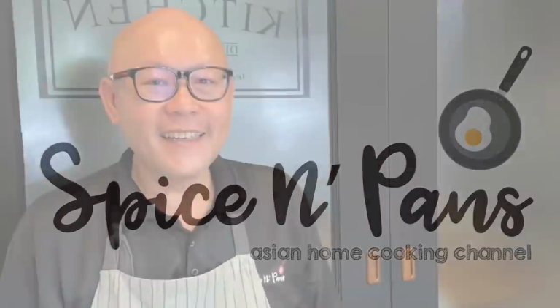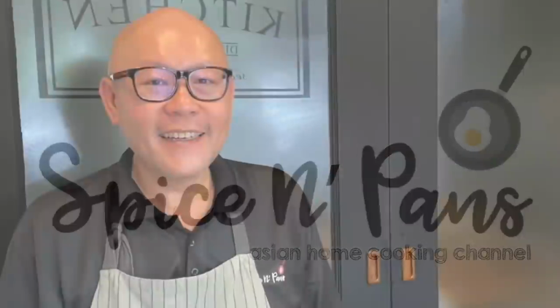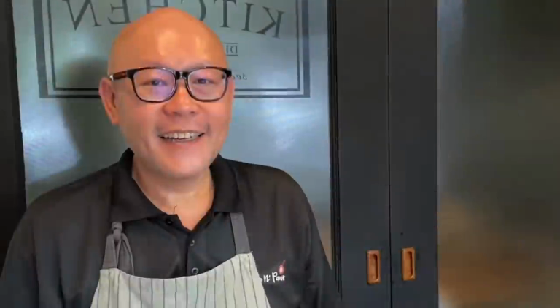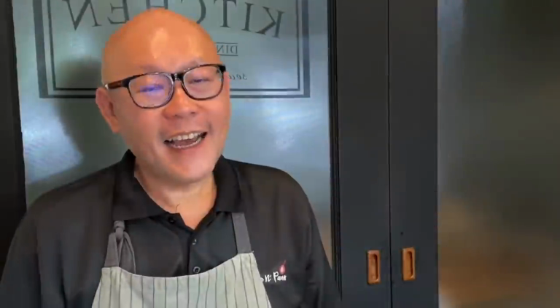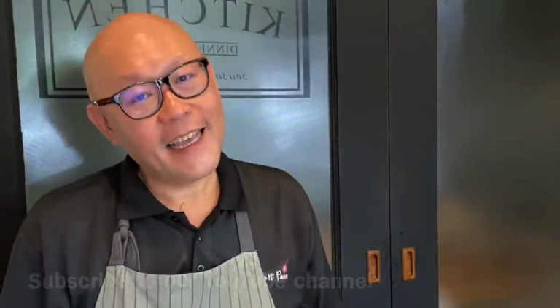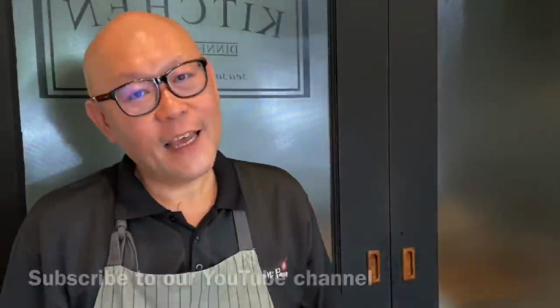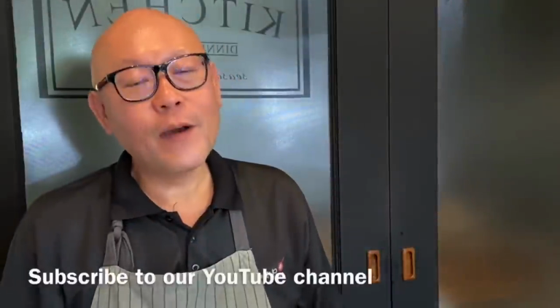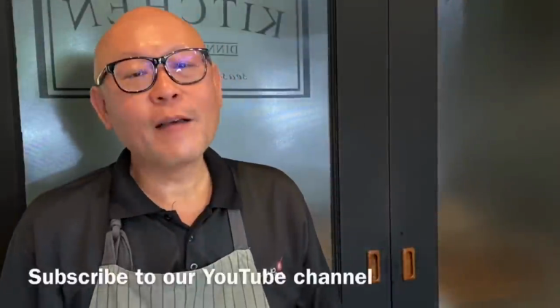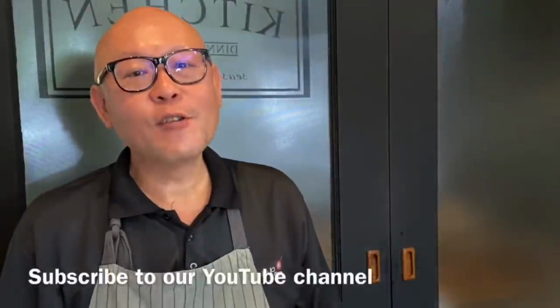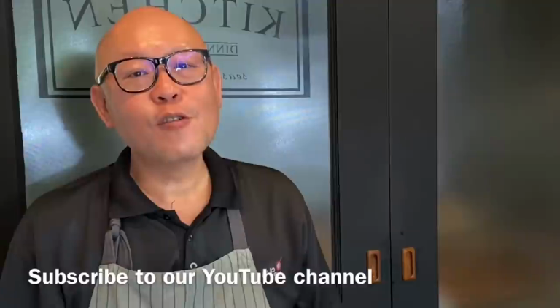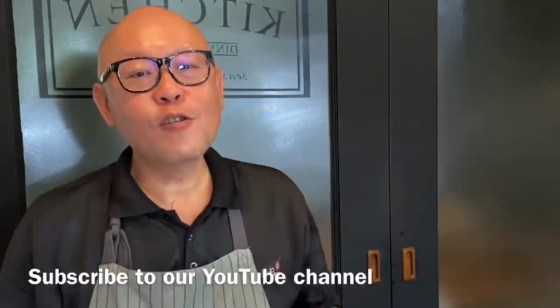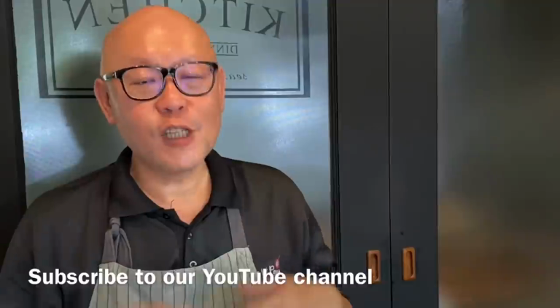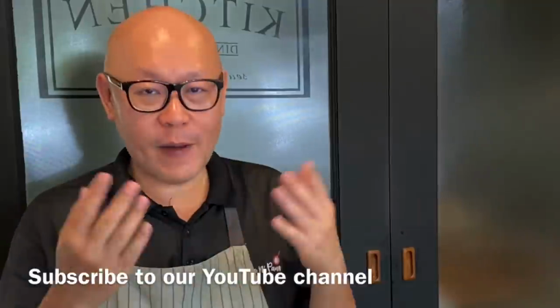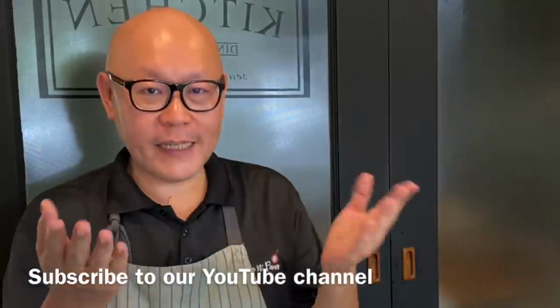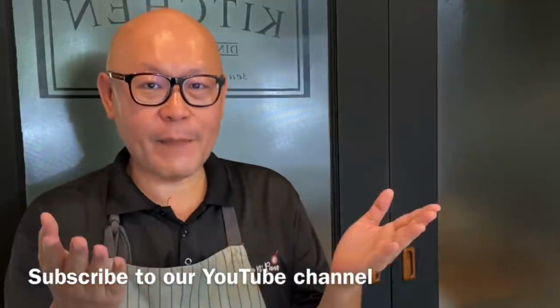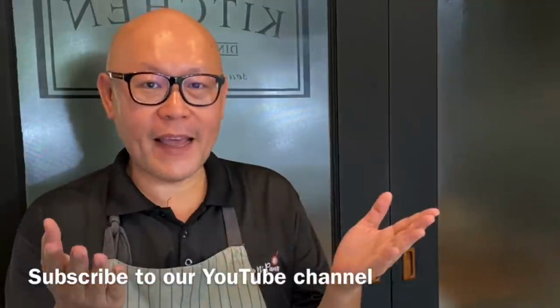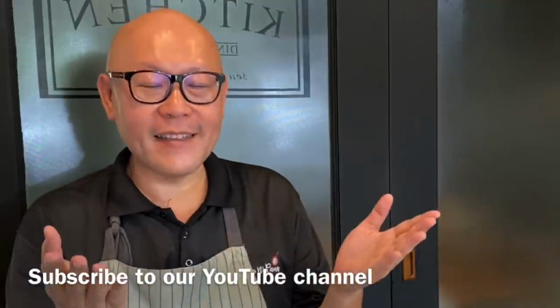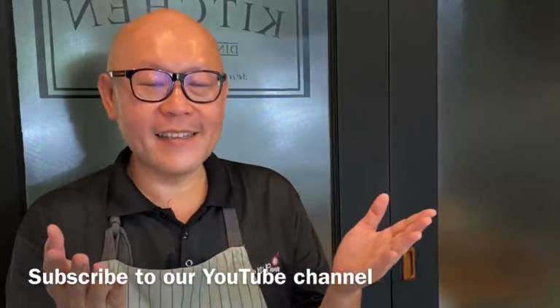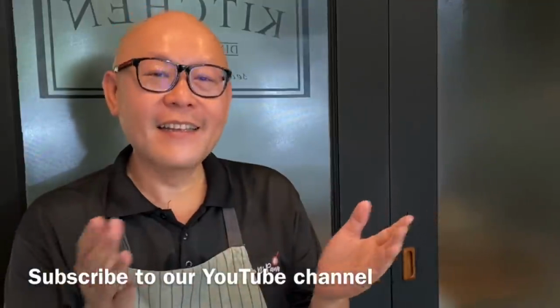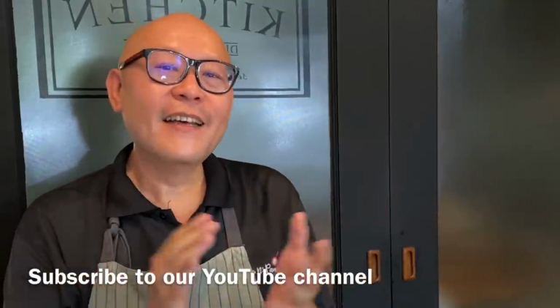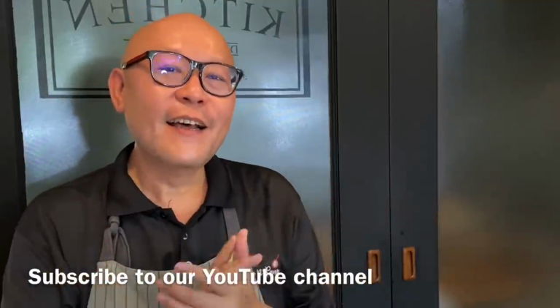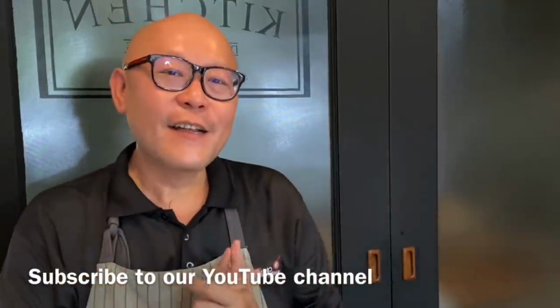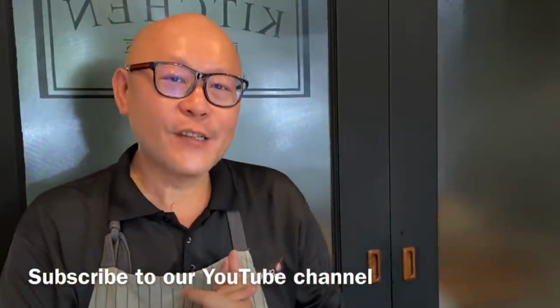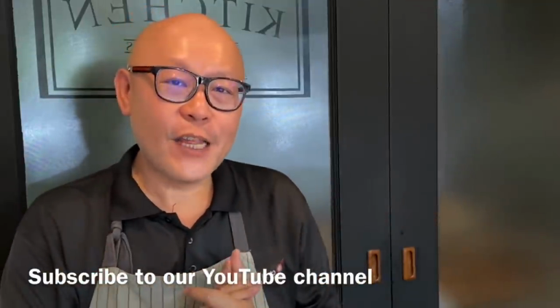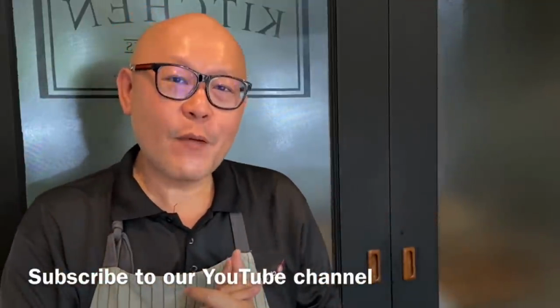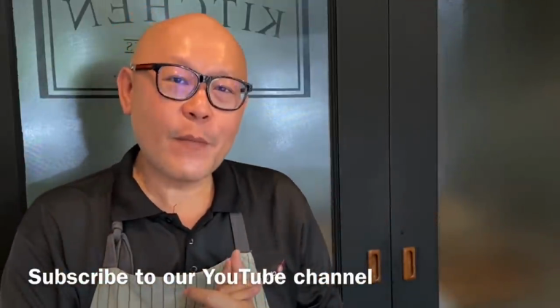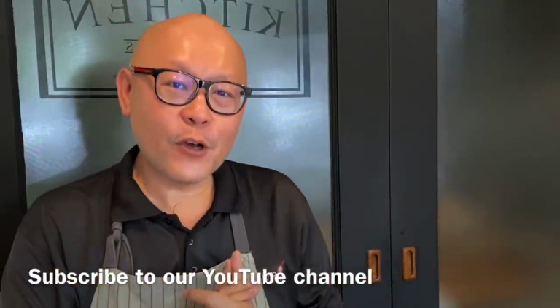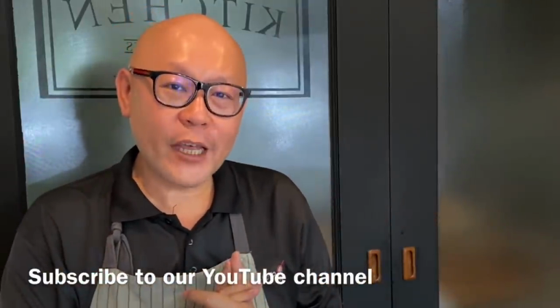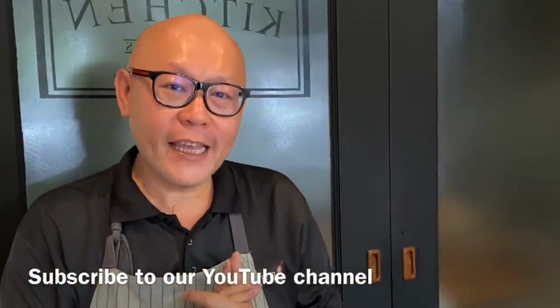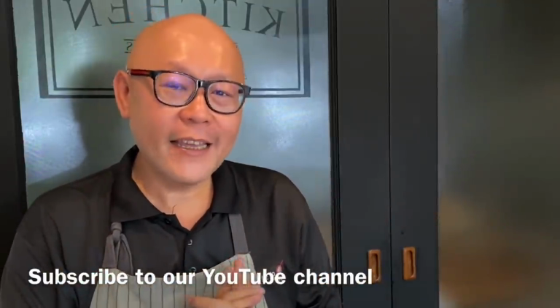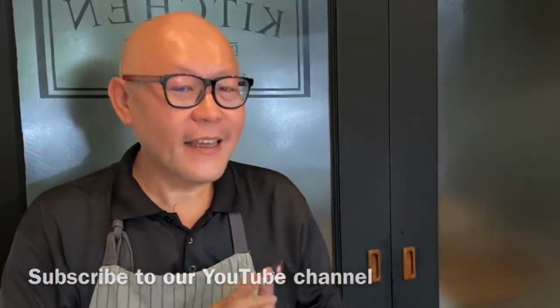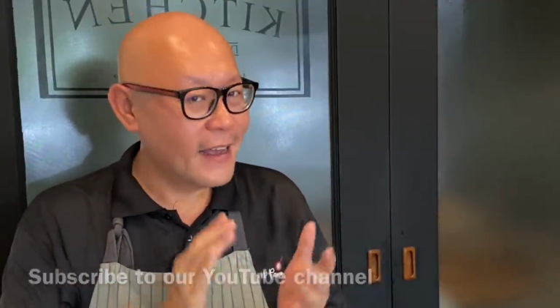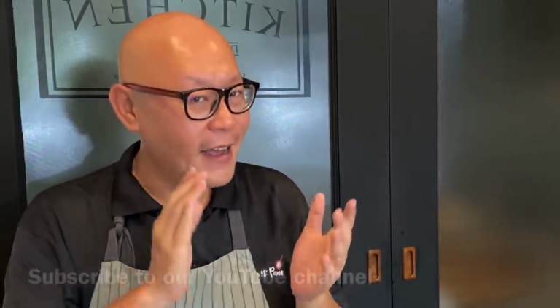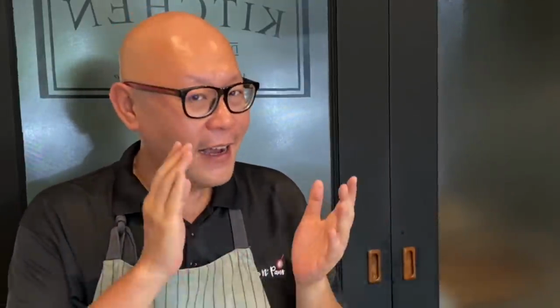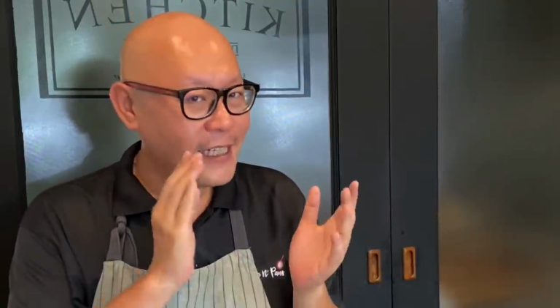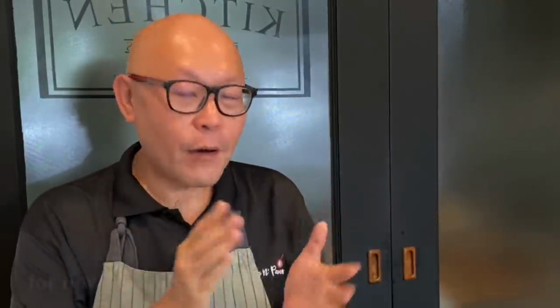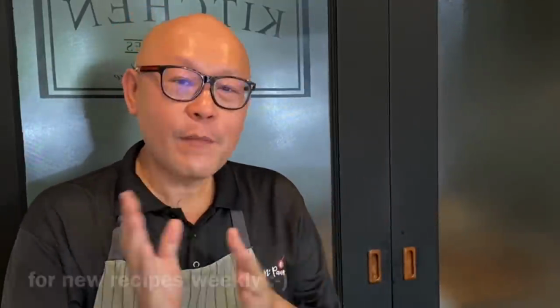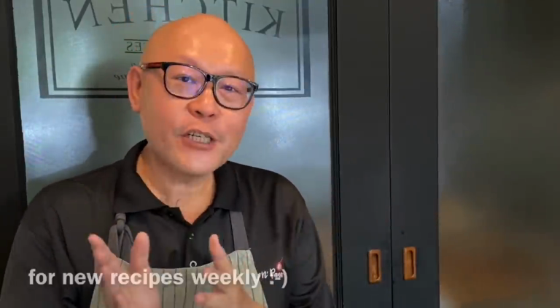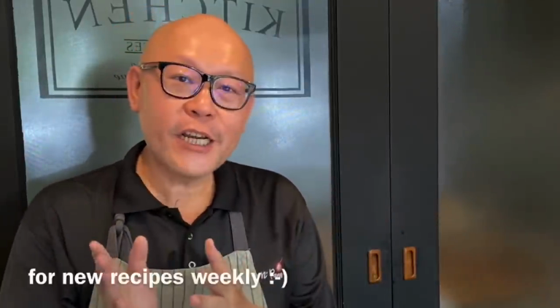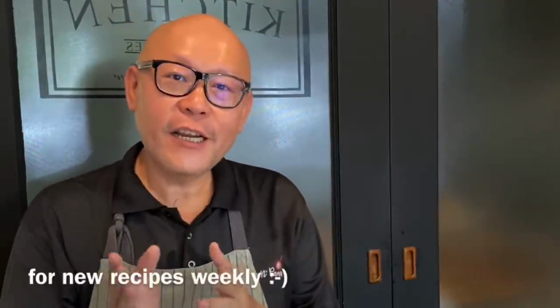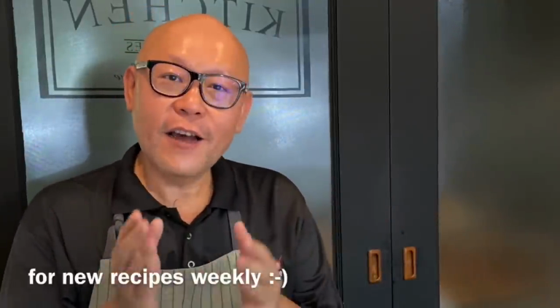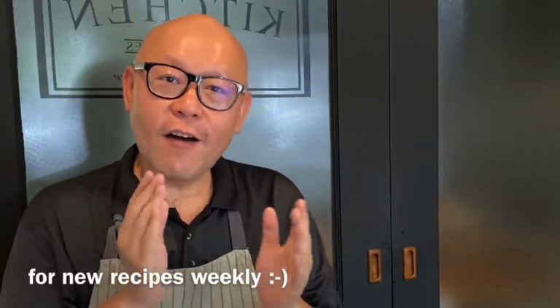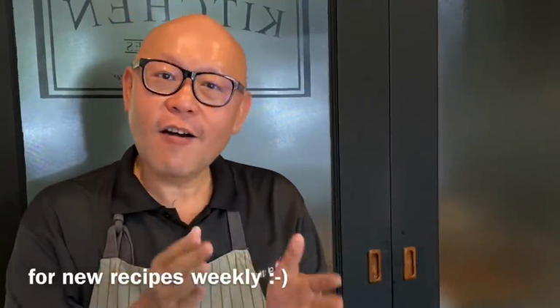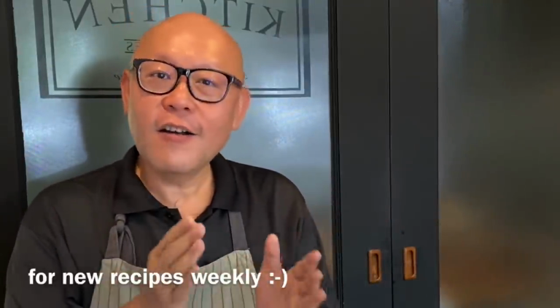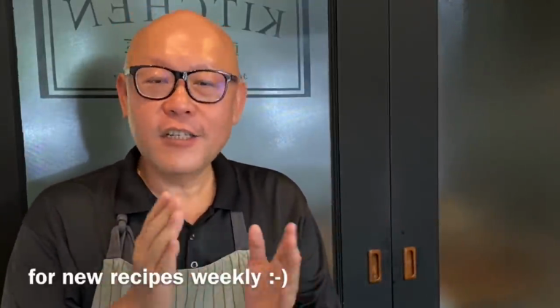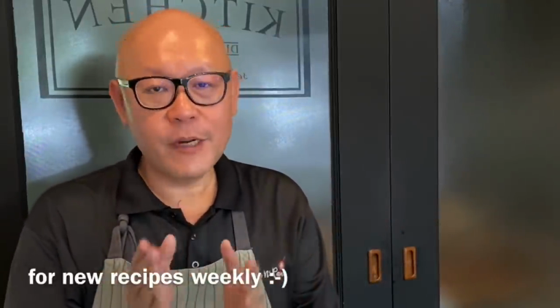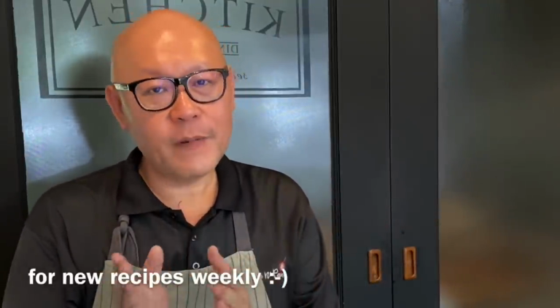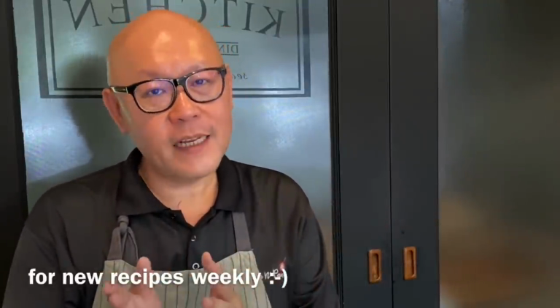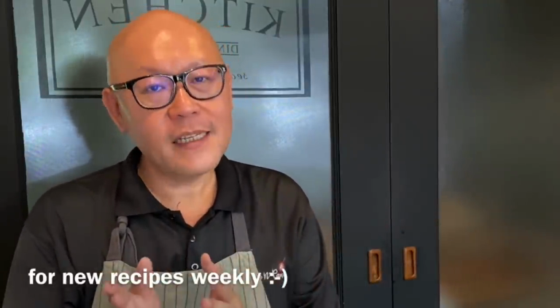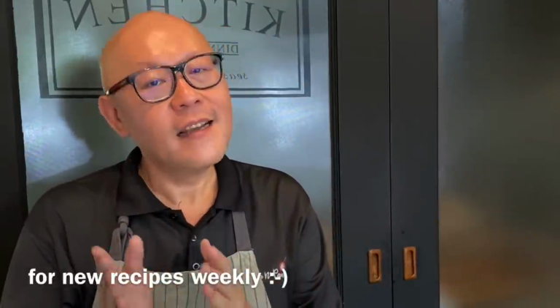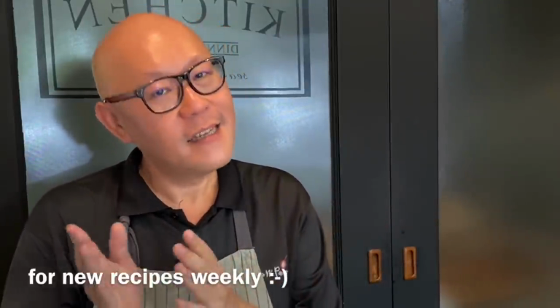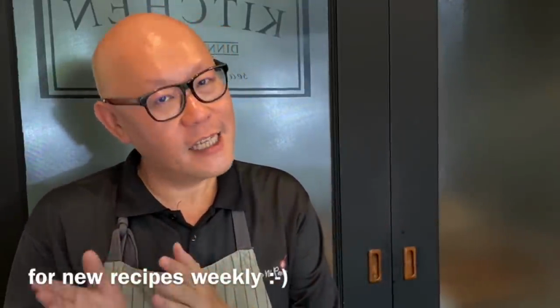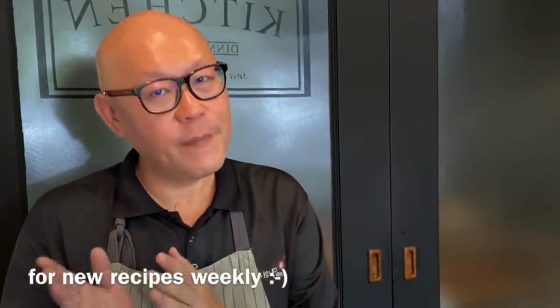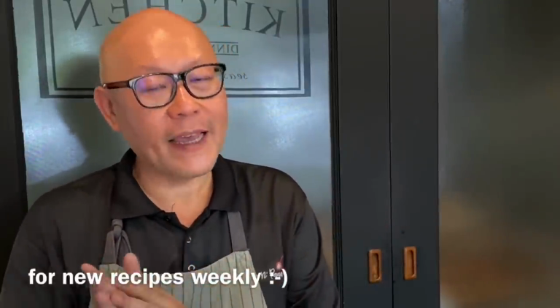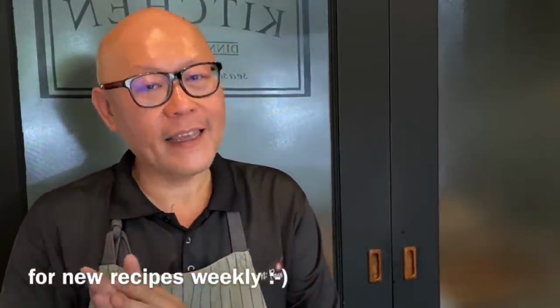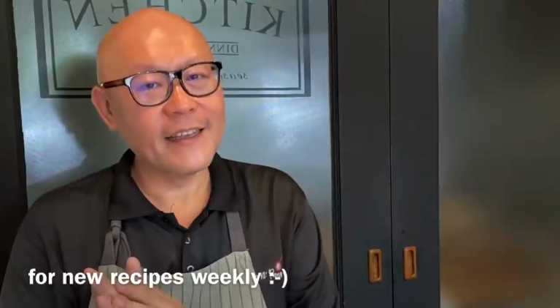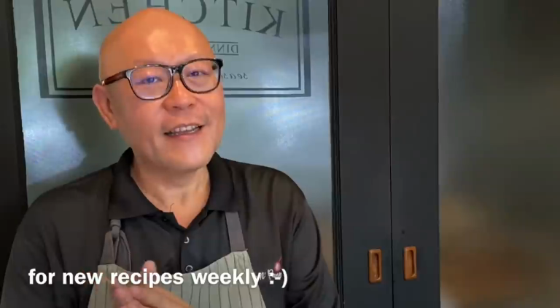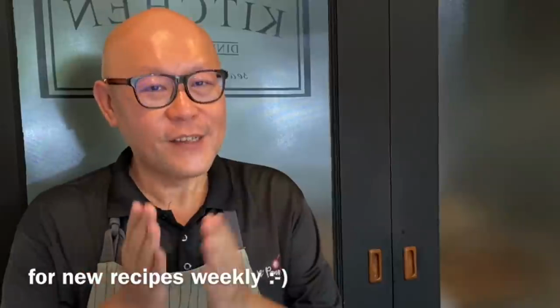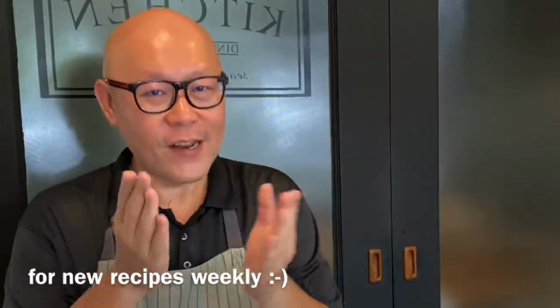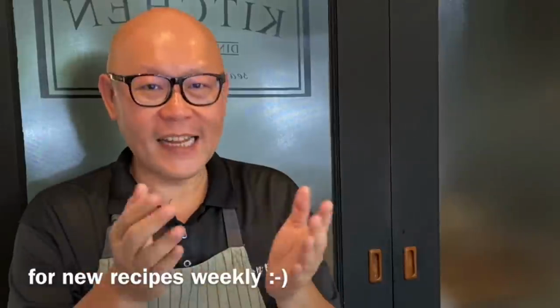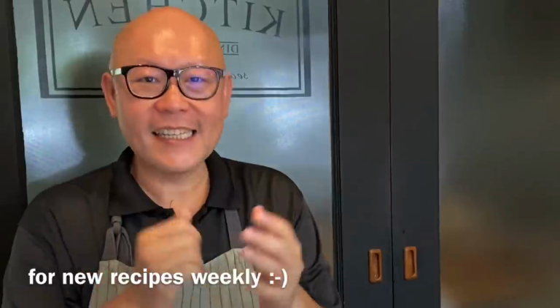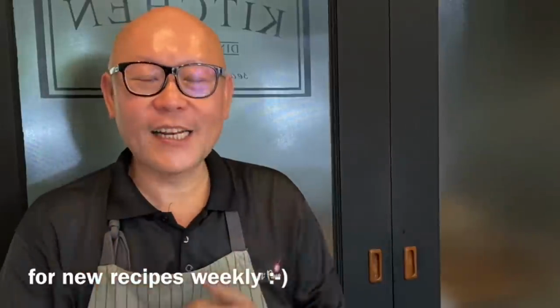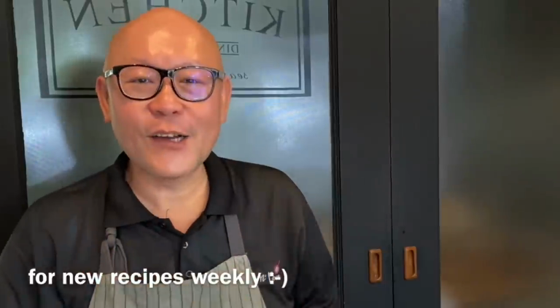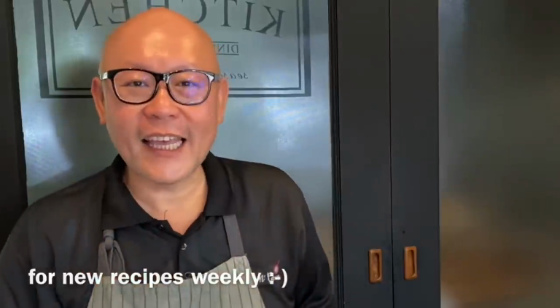Hi and welcome to Spice and Pans. Today we'll be cooking Chawanmushi, or Japanese steamed egg. So let's start cooking.